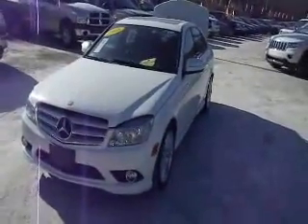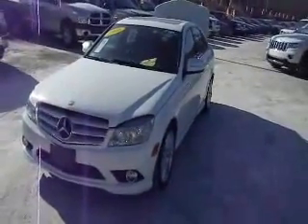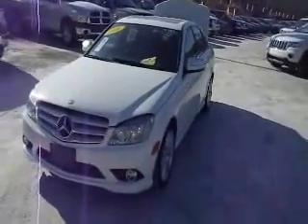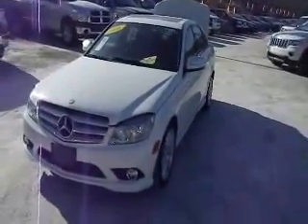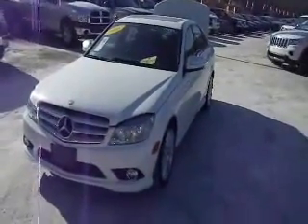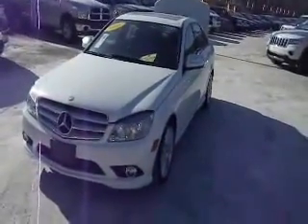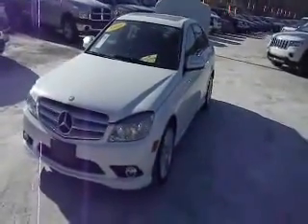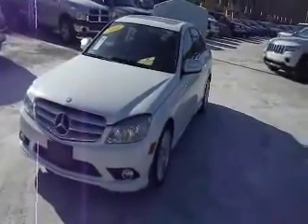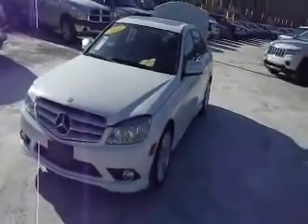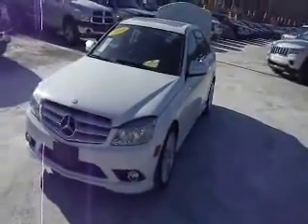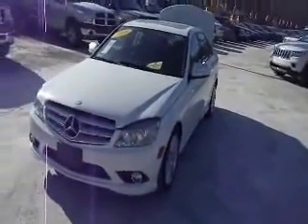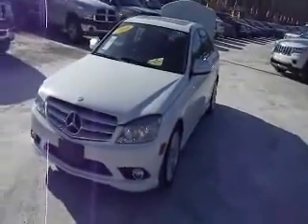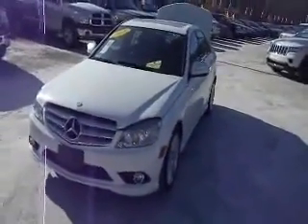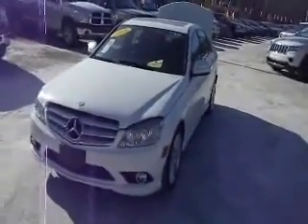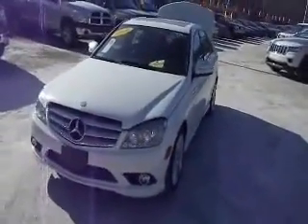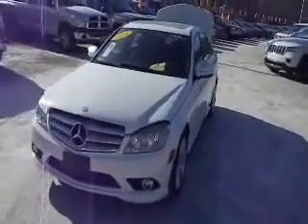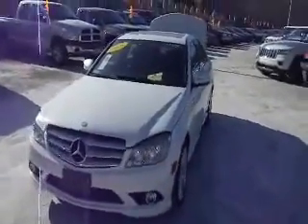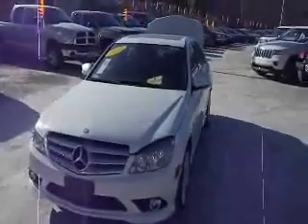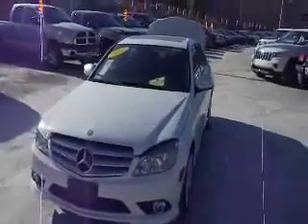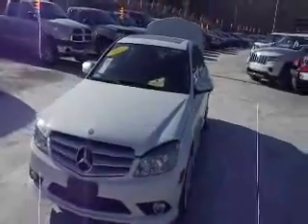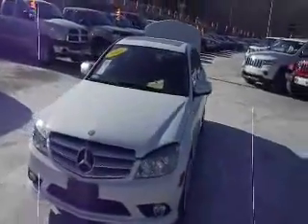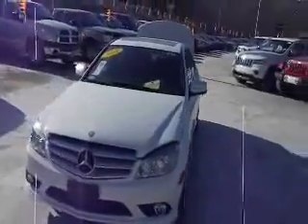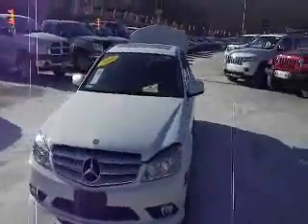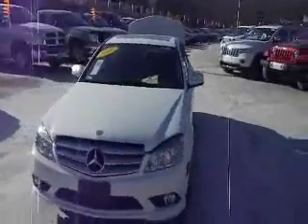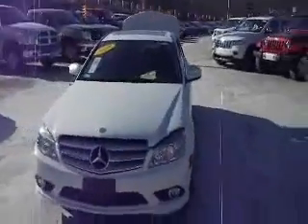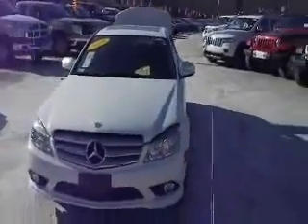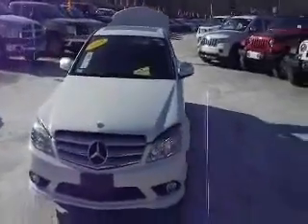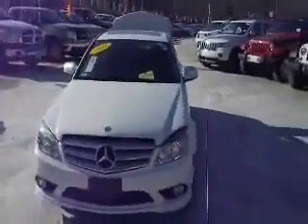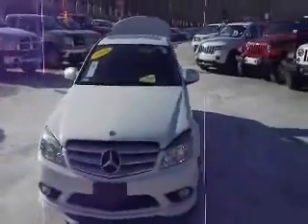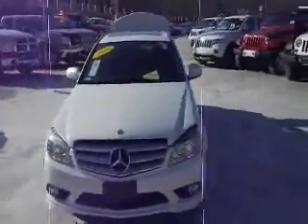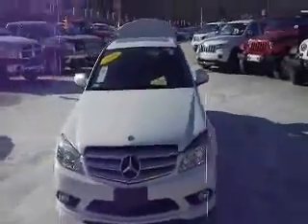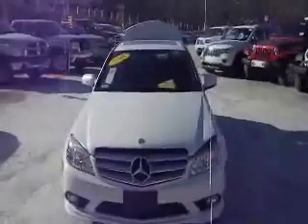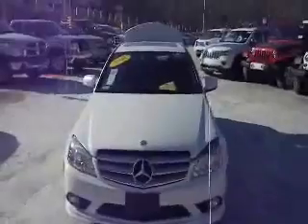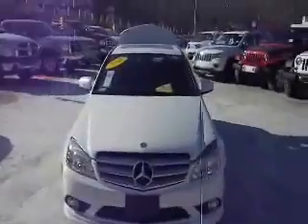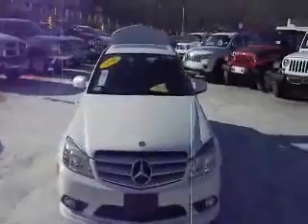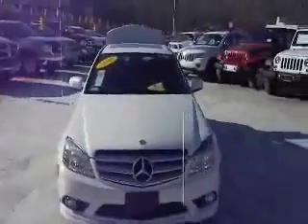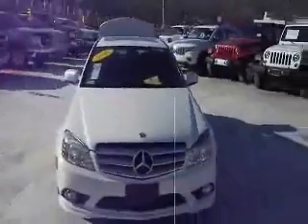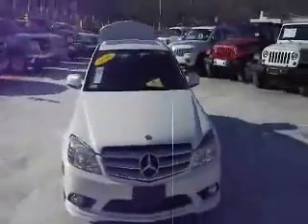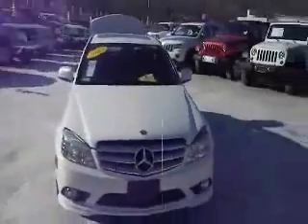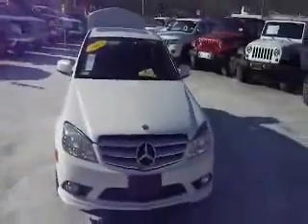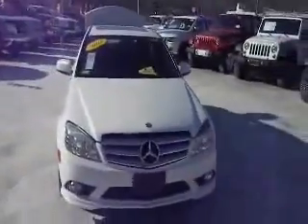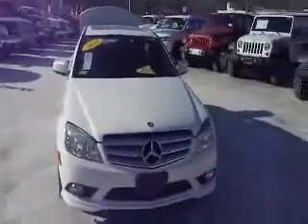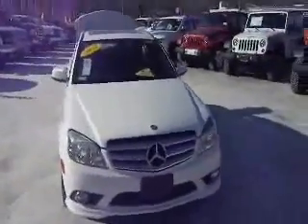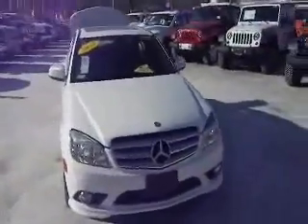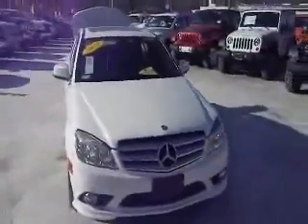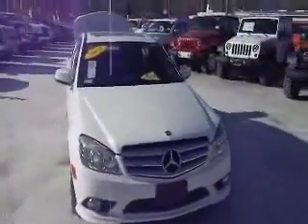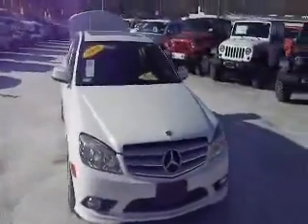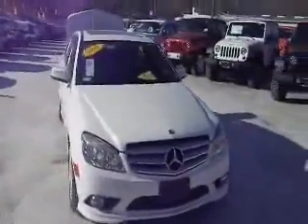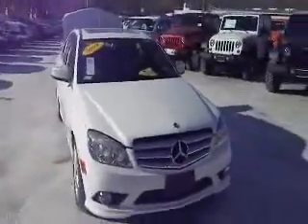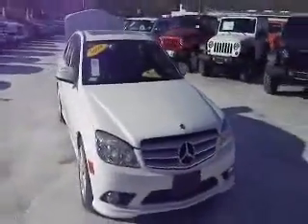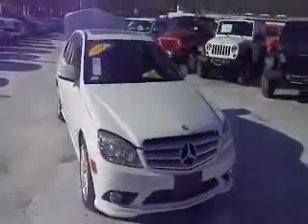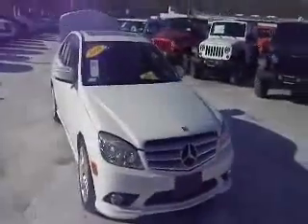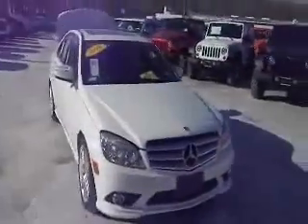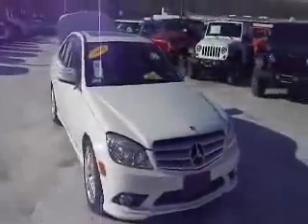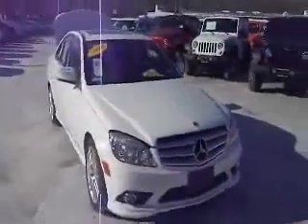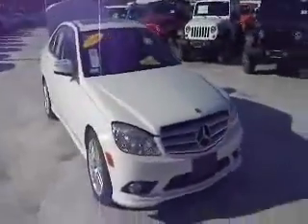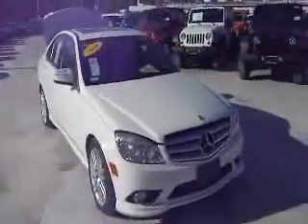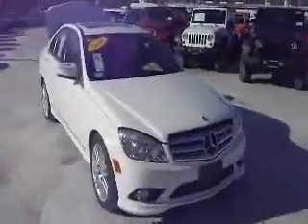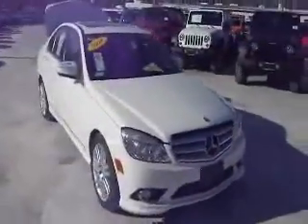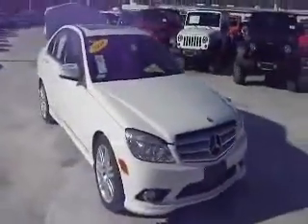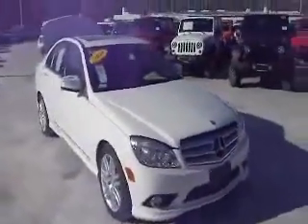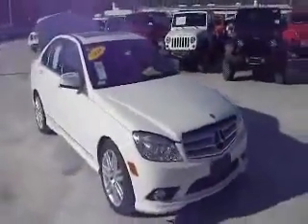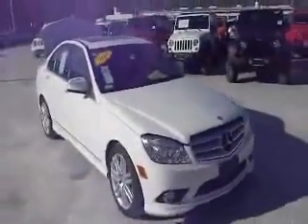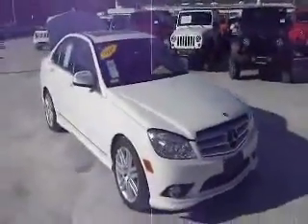How are you doing today? Welcome to Meadowland of Carmel, part of the Vols Auto Group. Today we're going to show you a 2008 Mercedes C300.